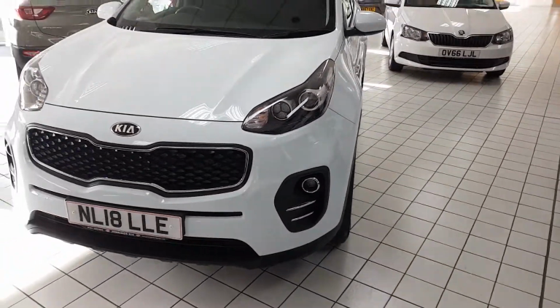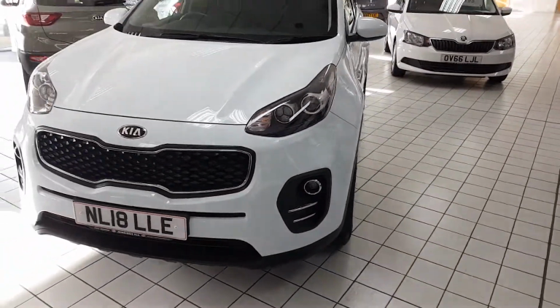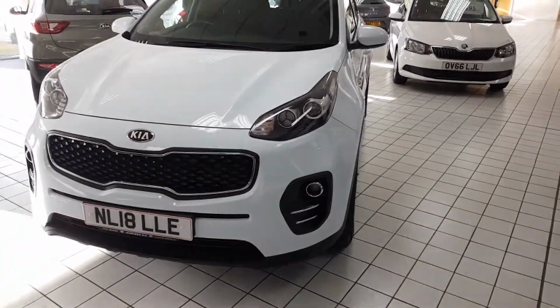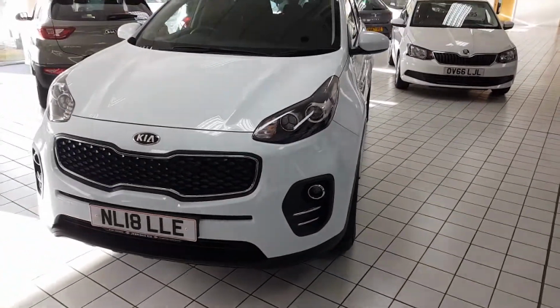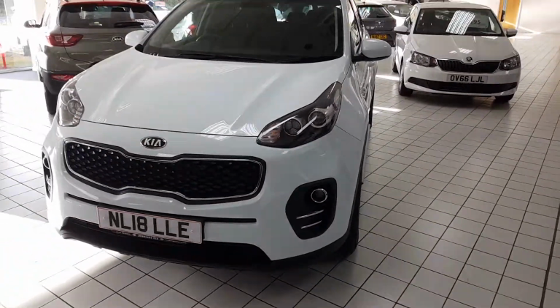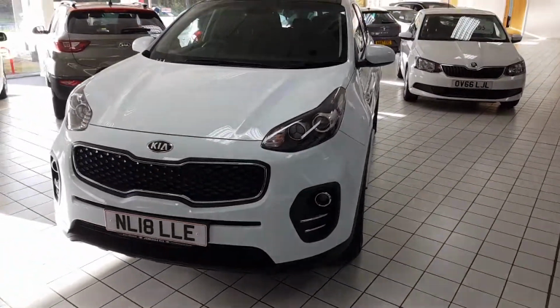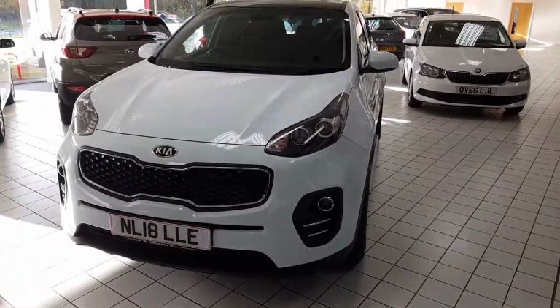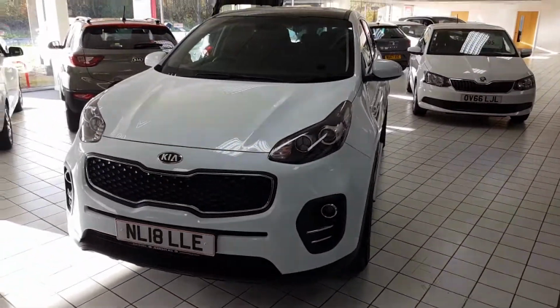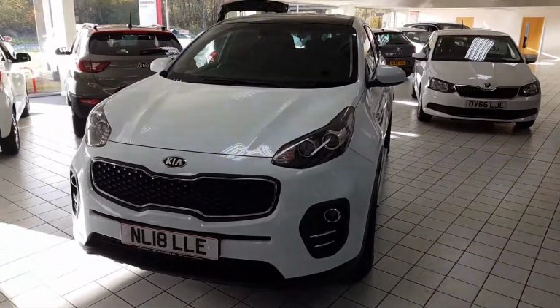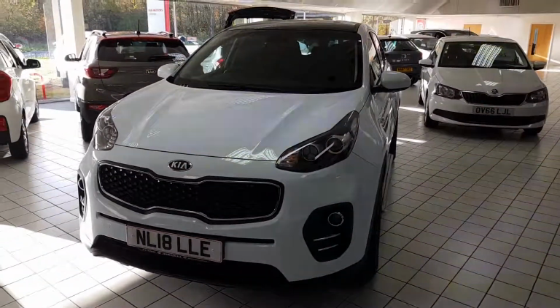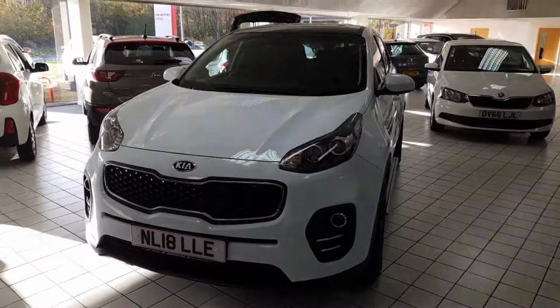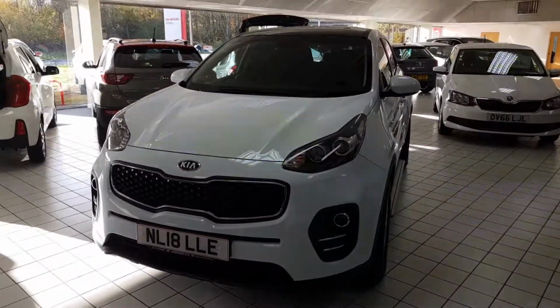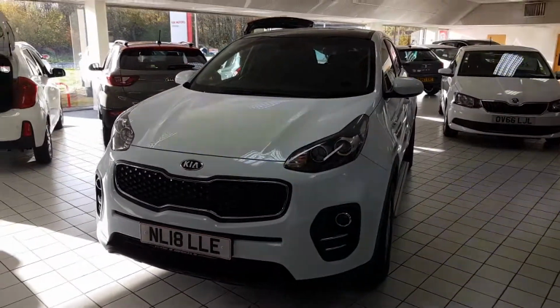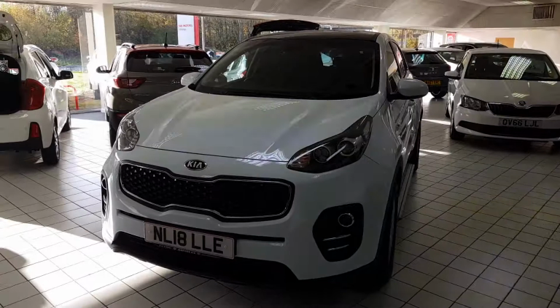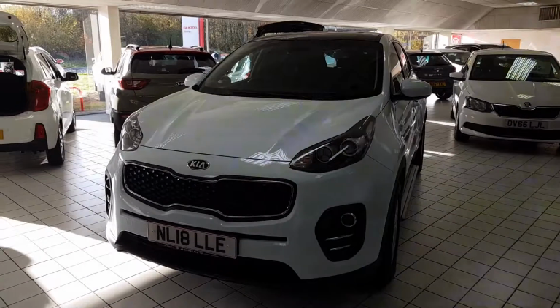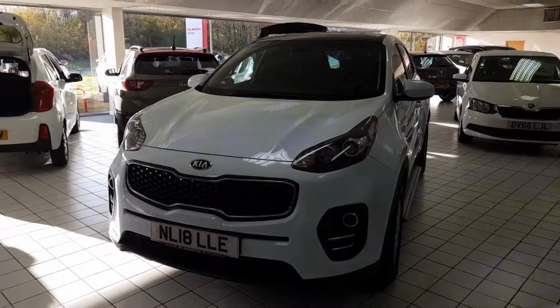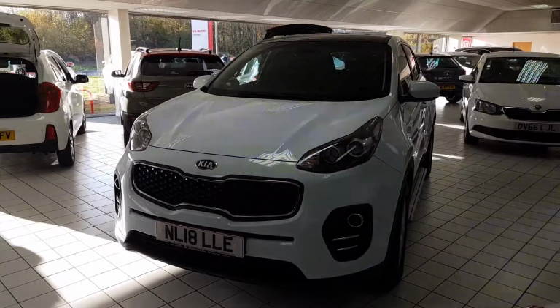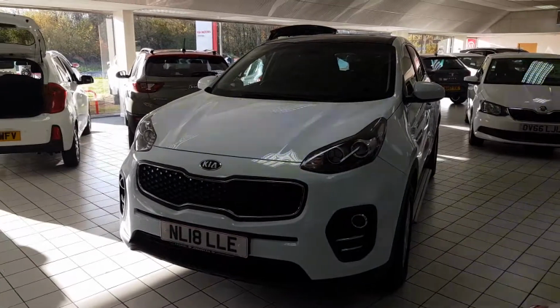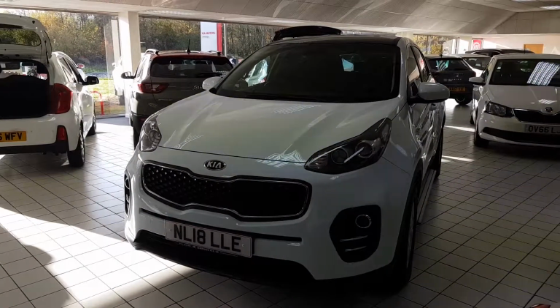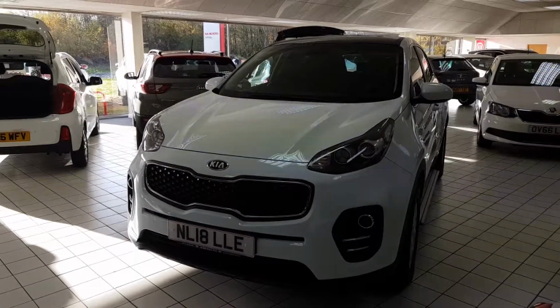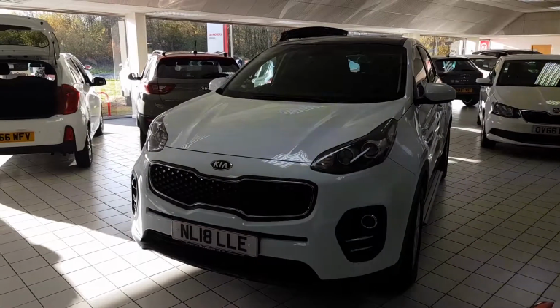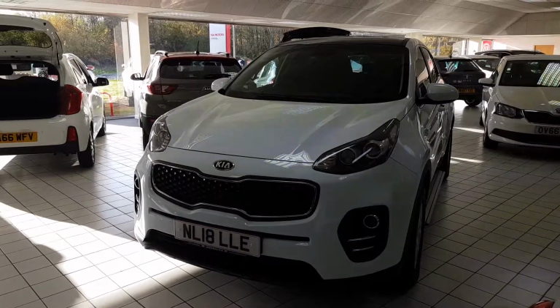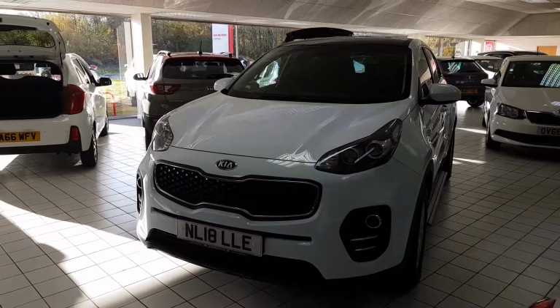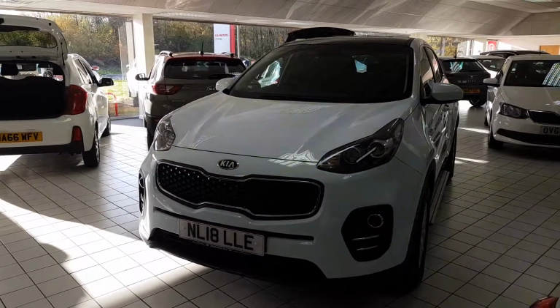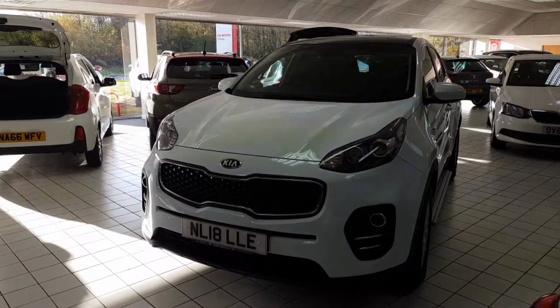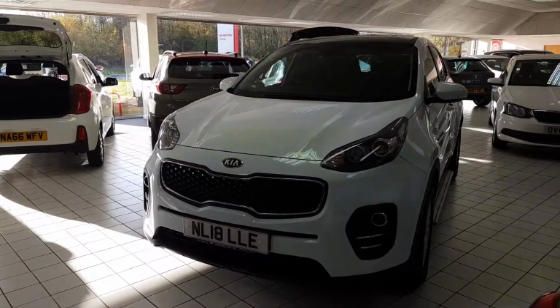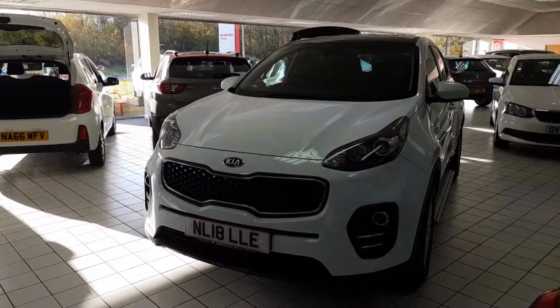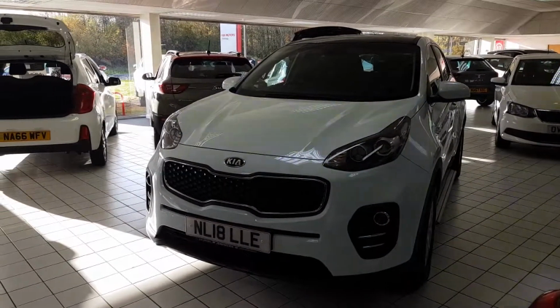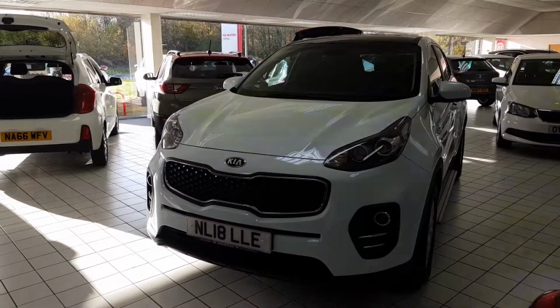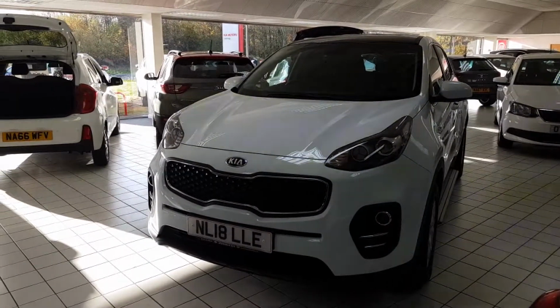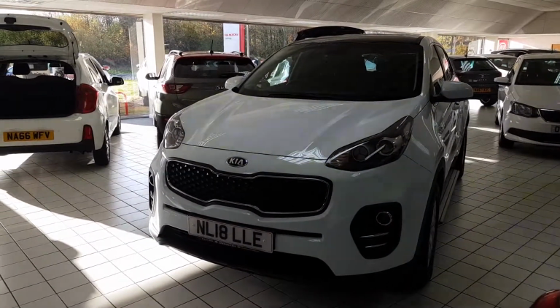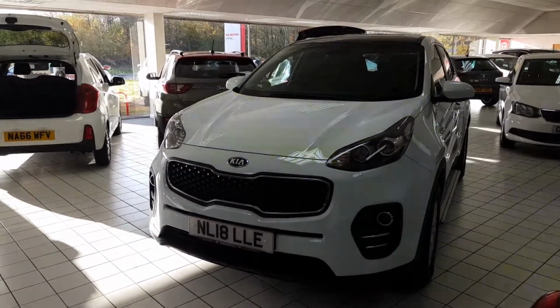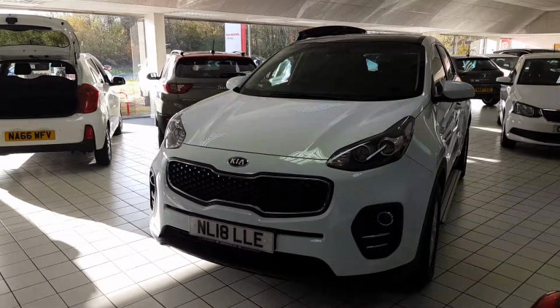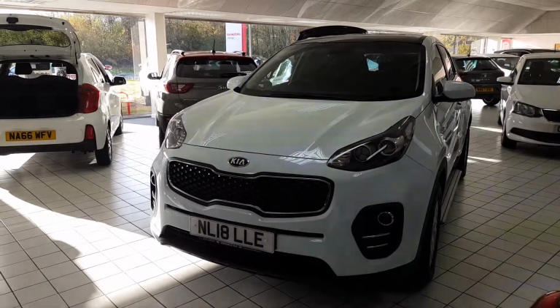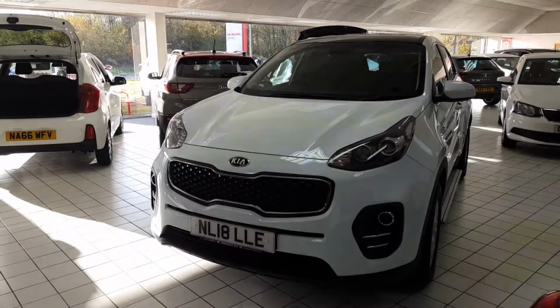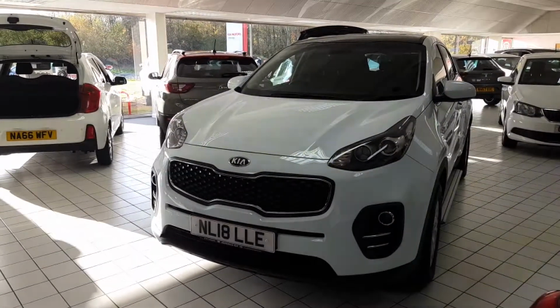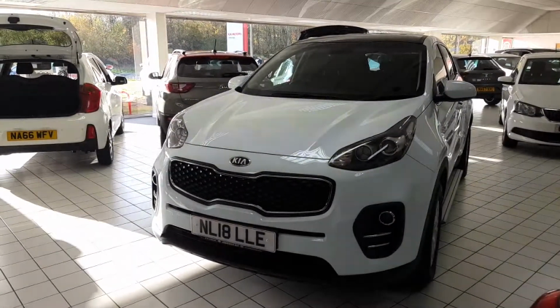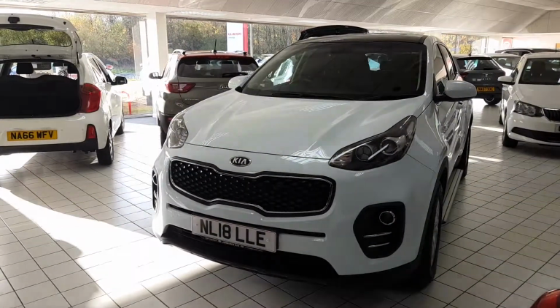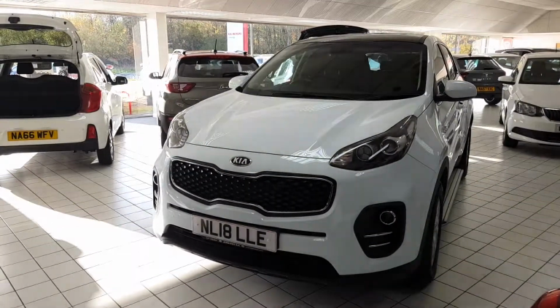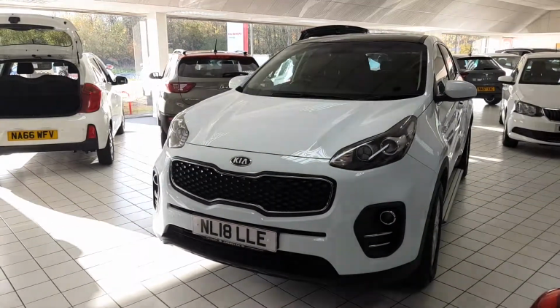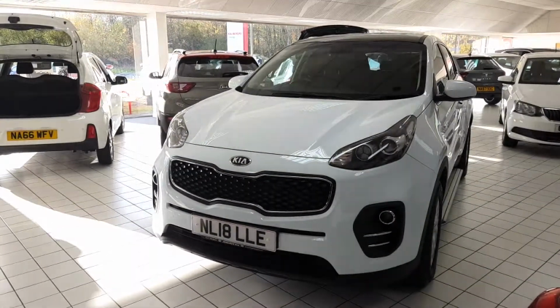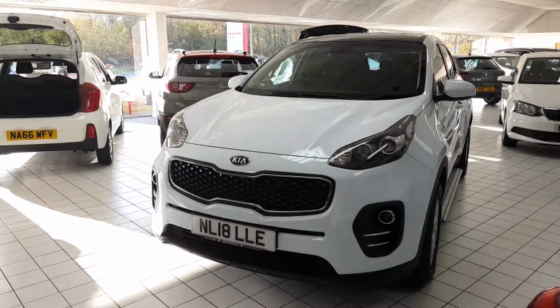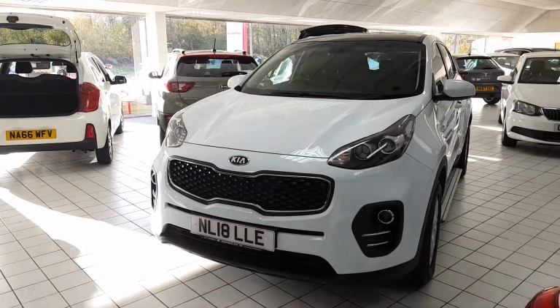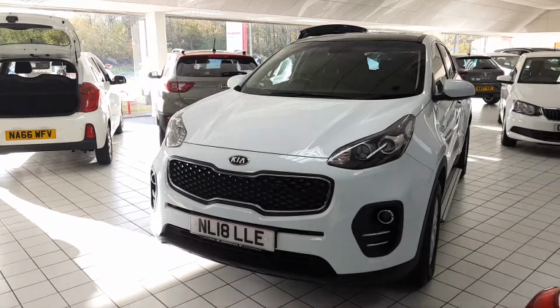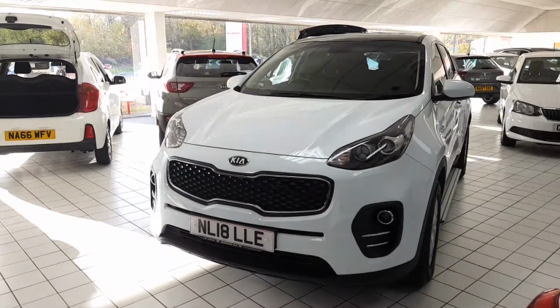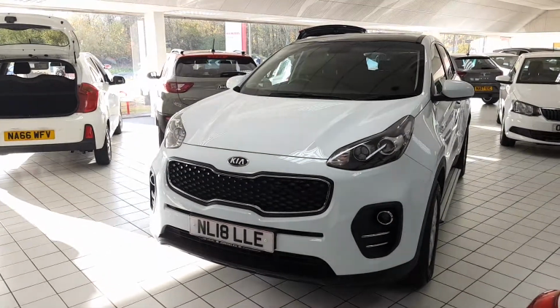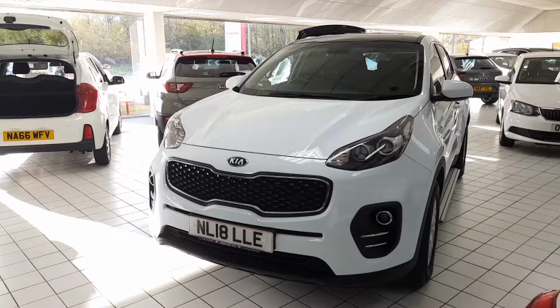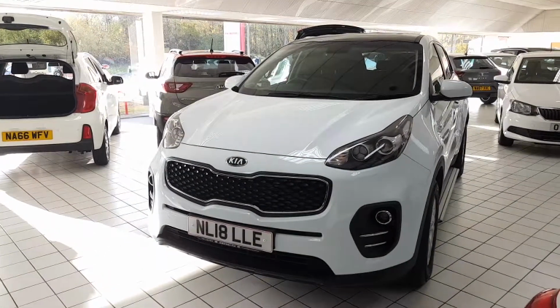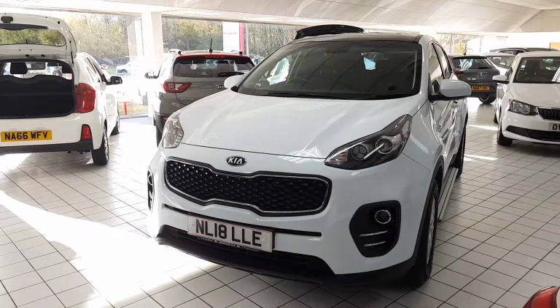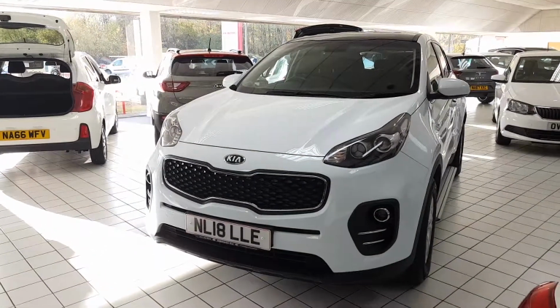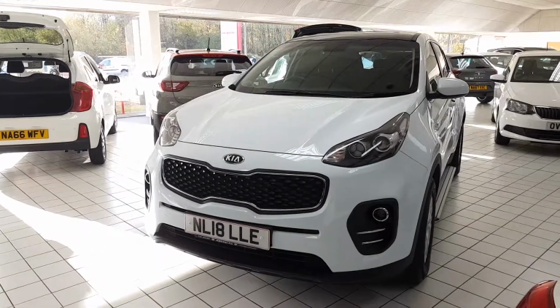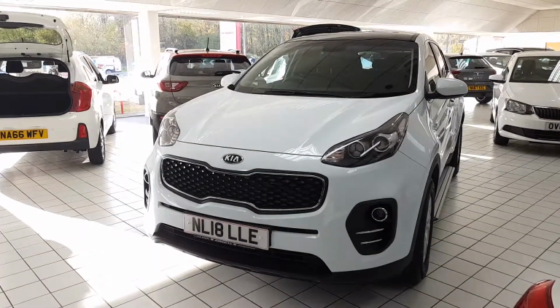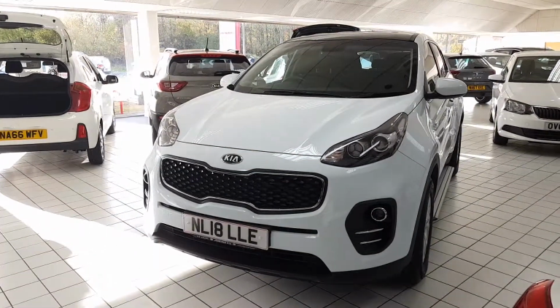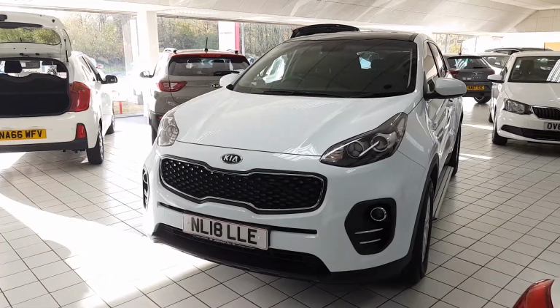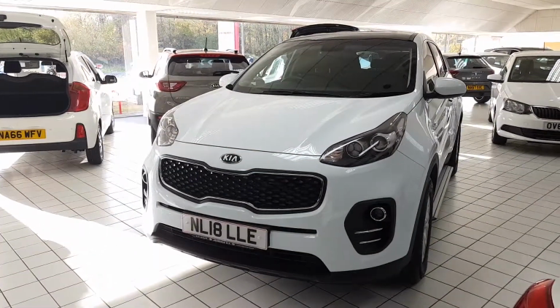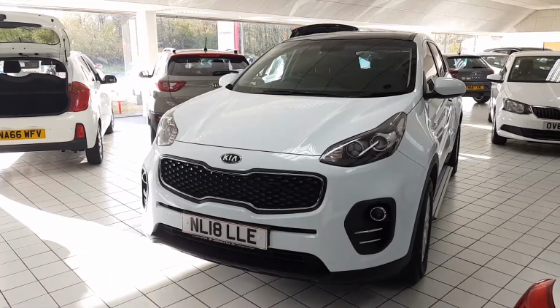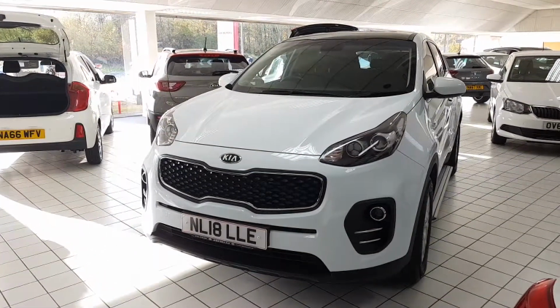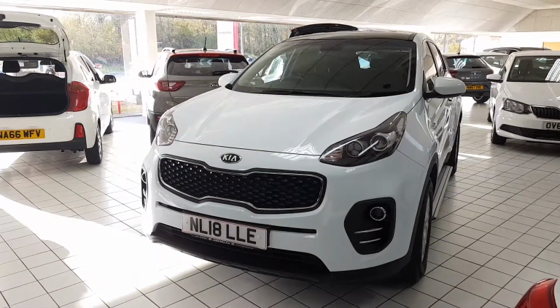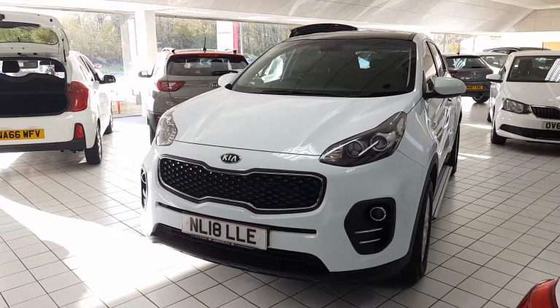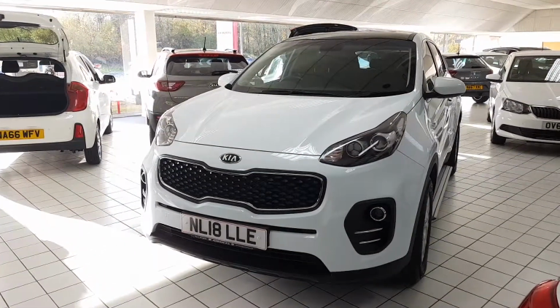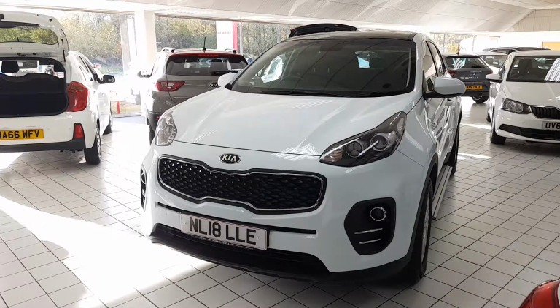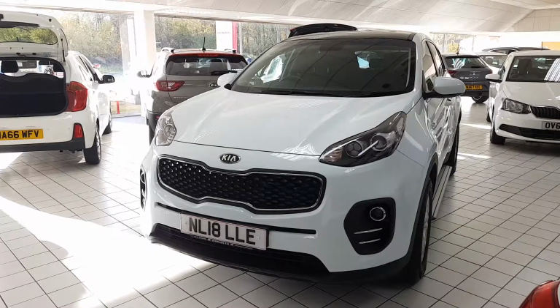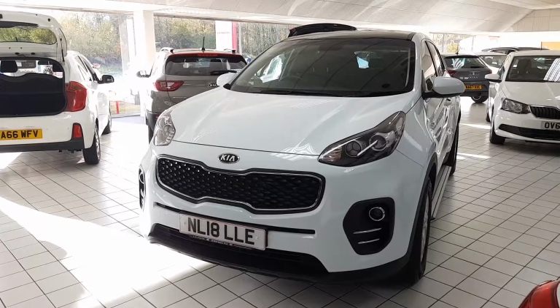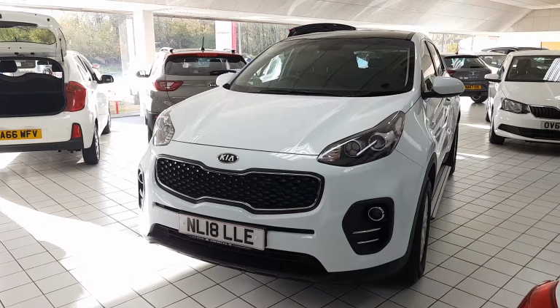A very practical car as mentioned, and if you have any other questions or queries please give us a call to avoid any disappointment.